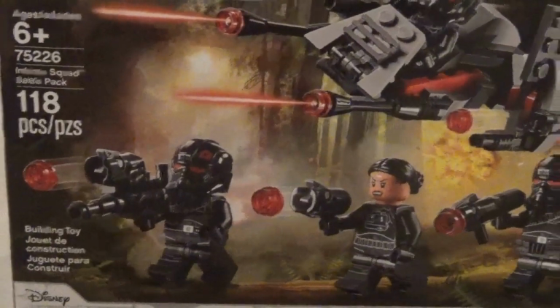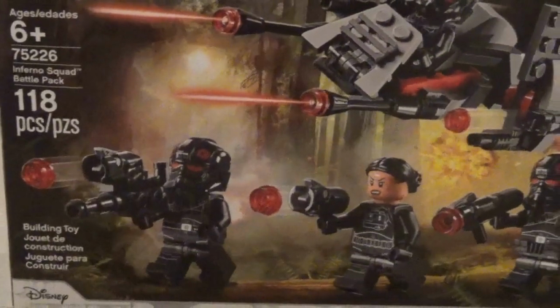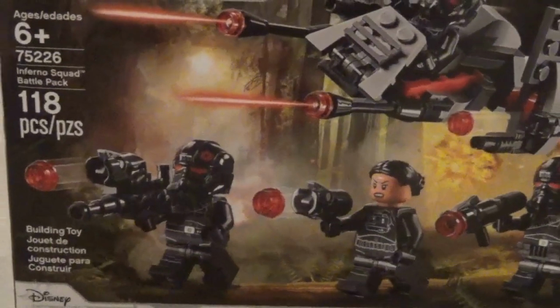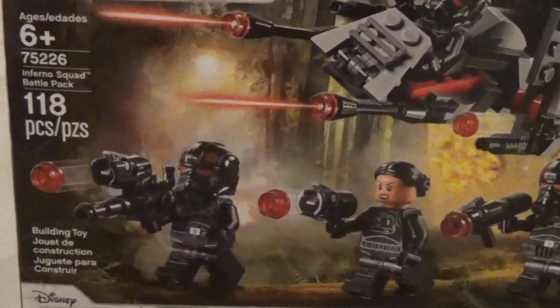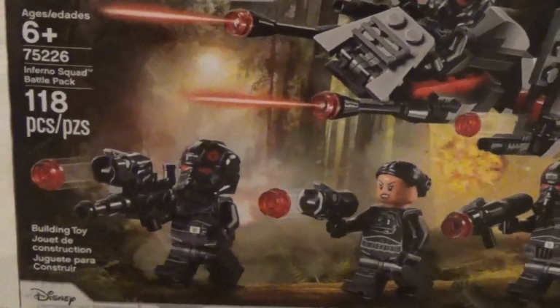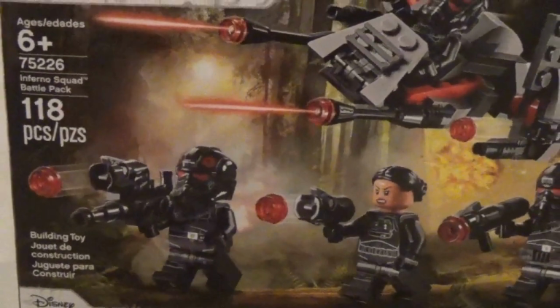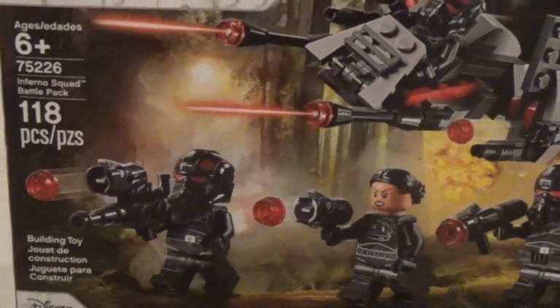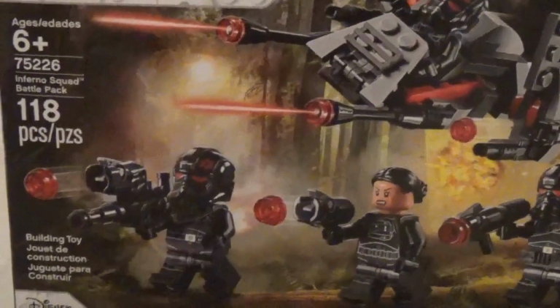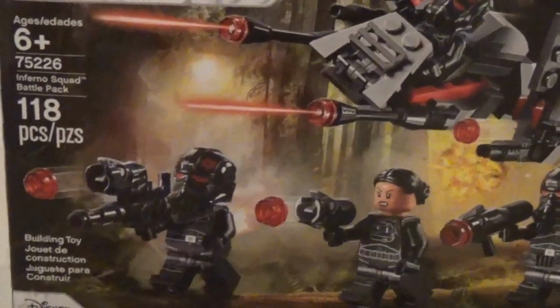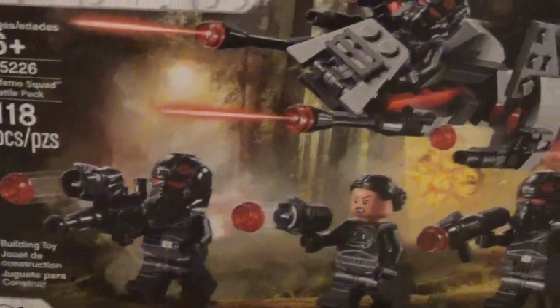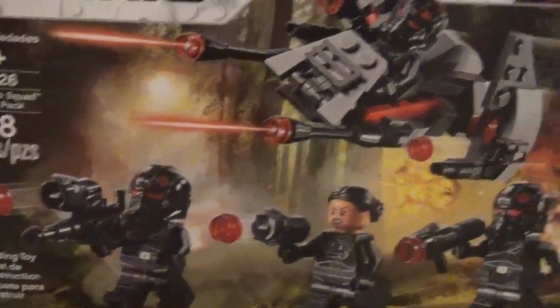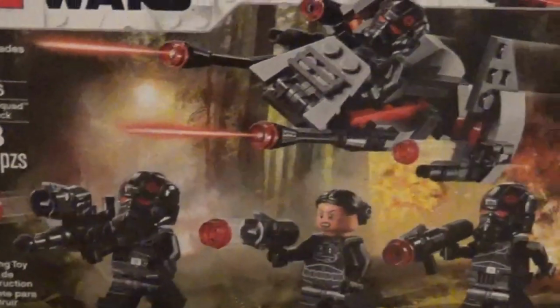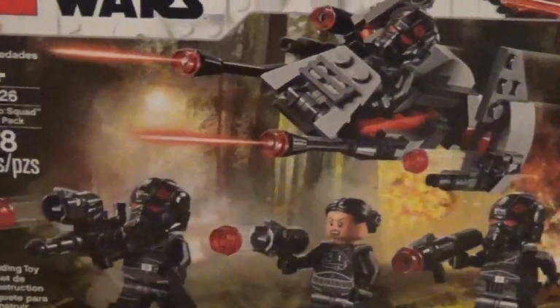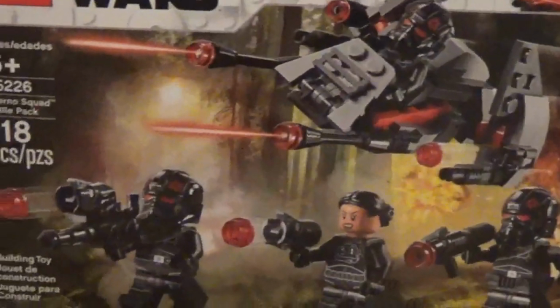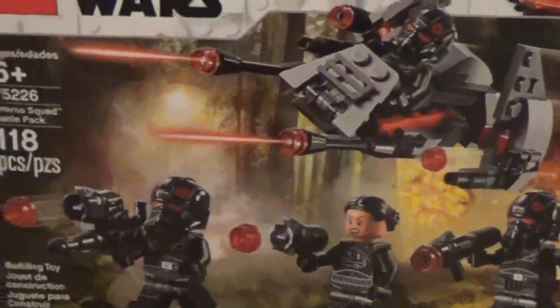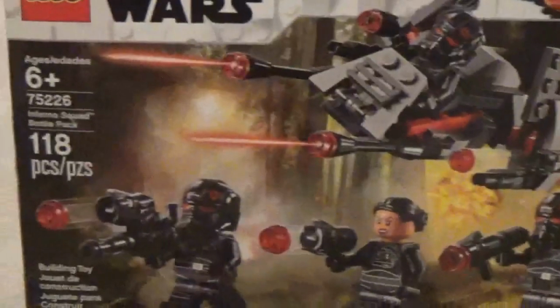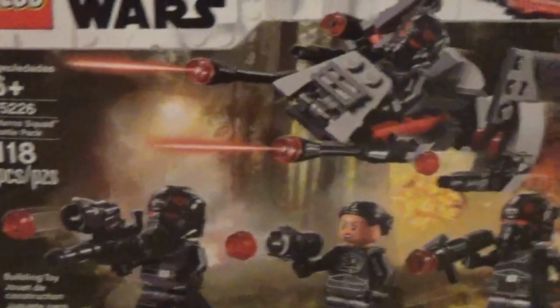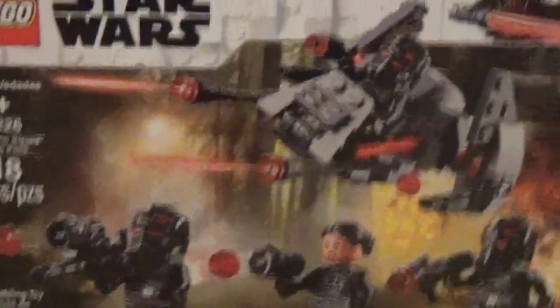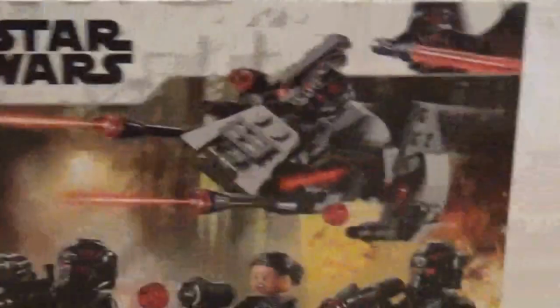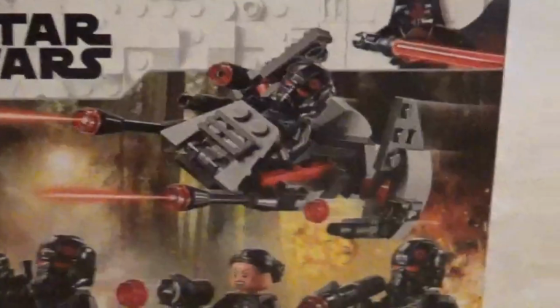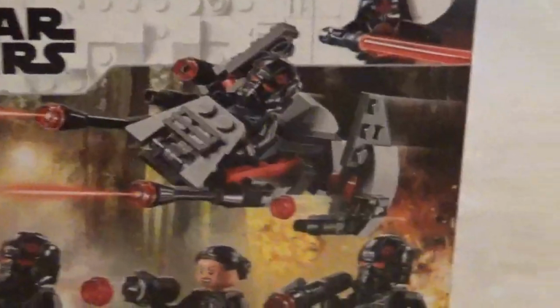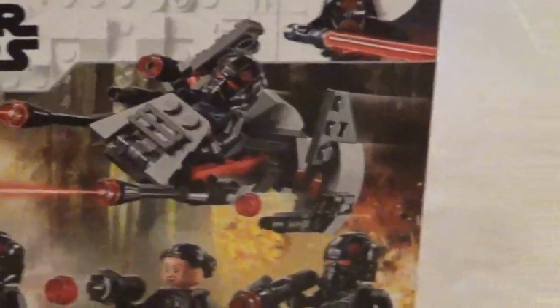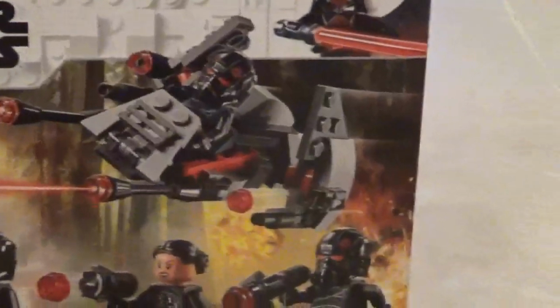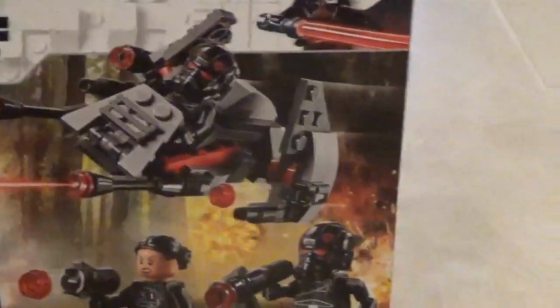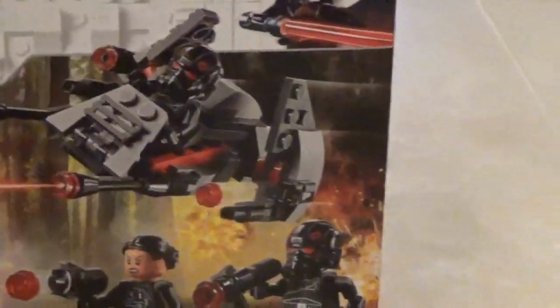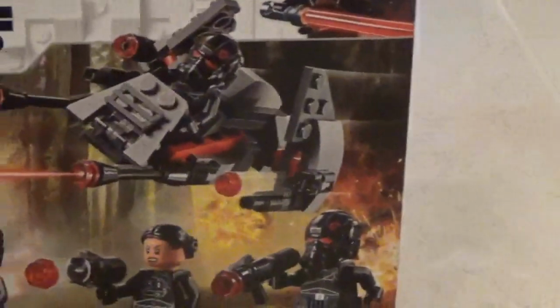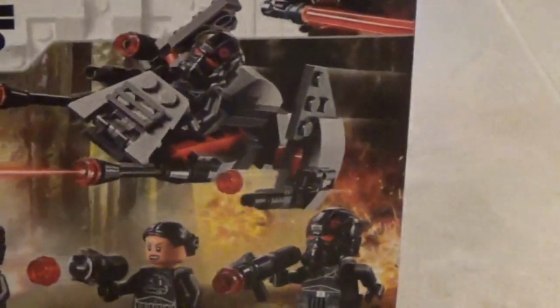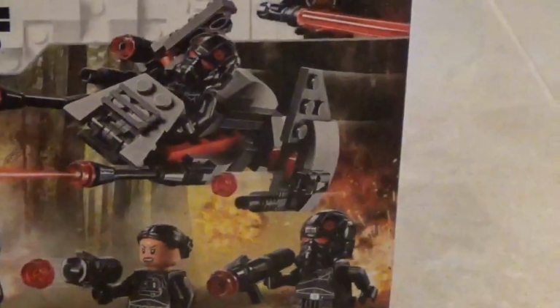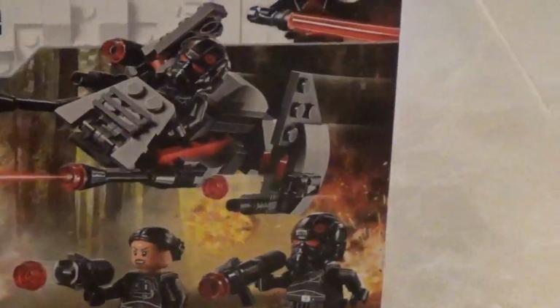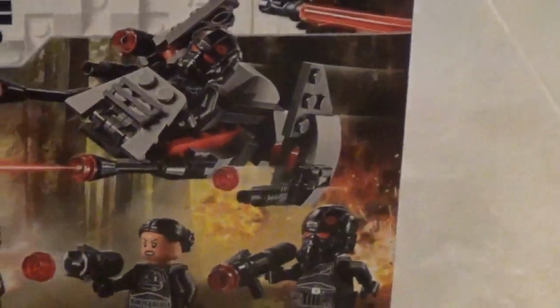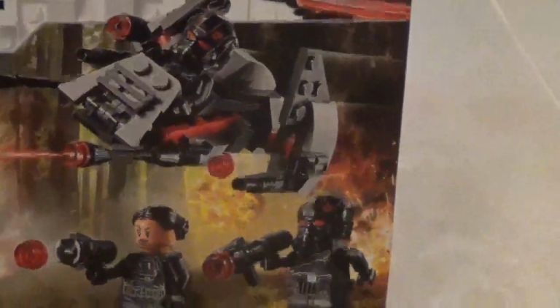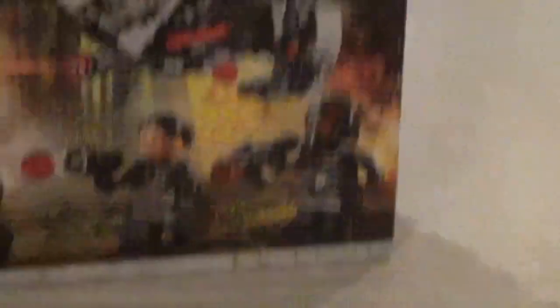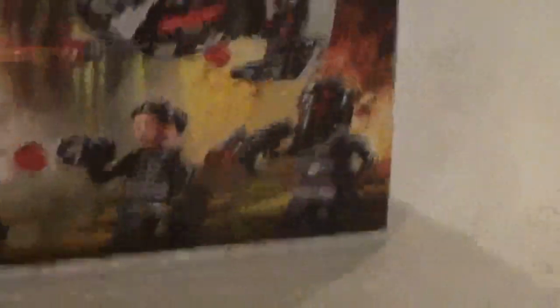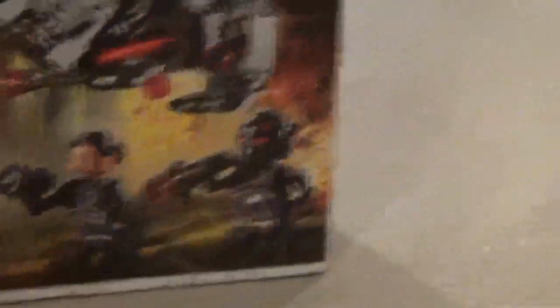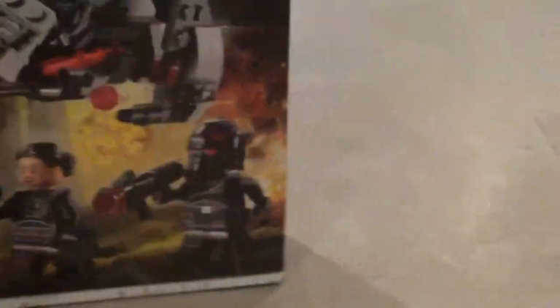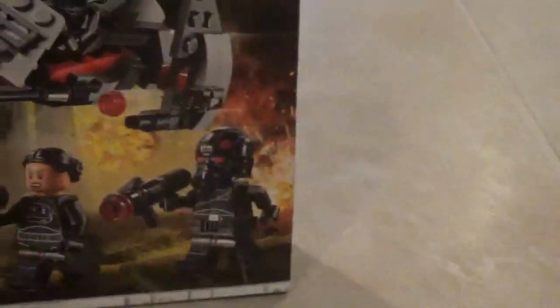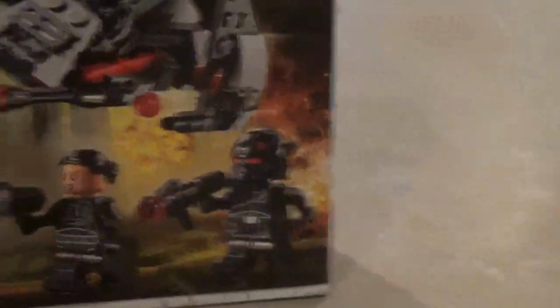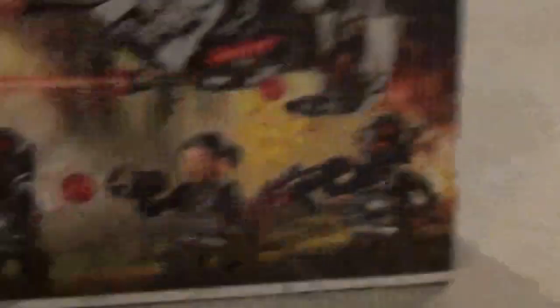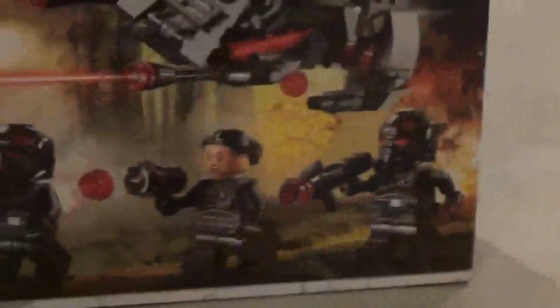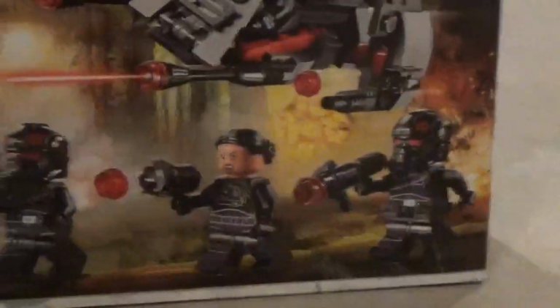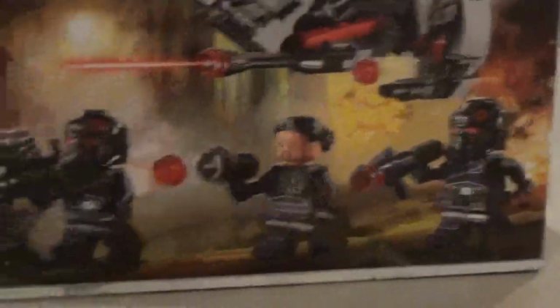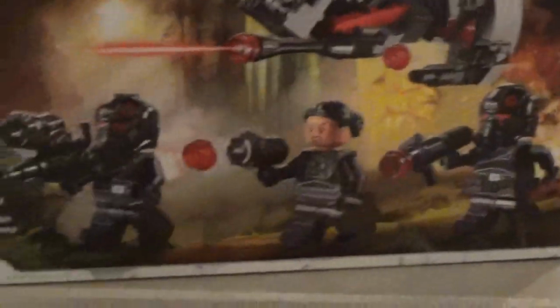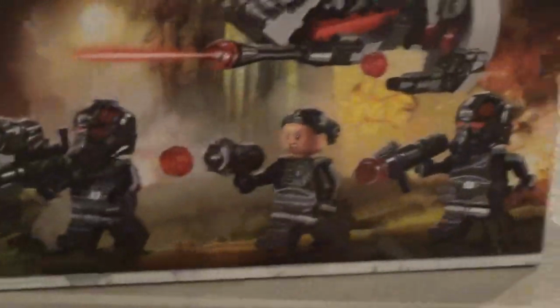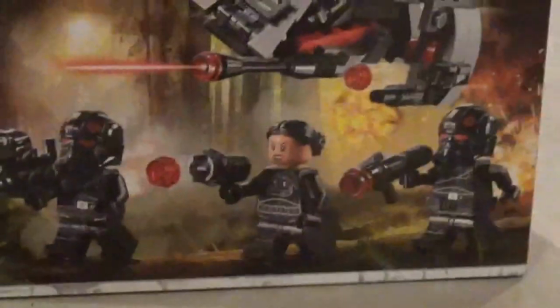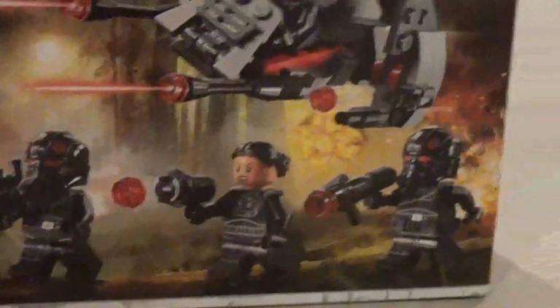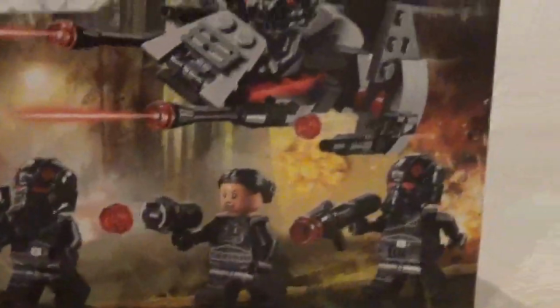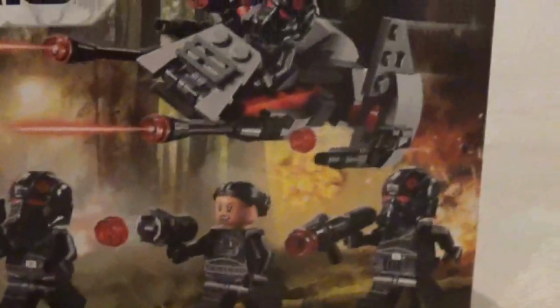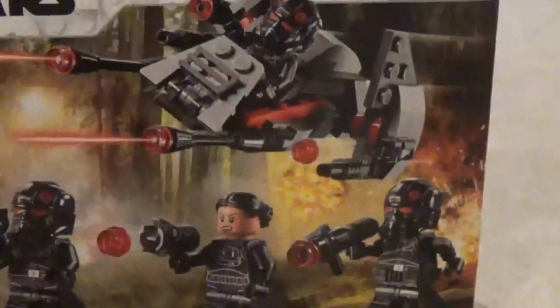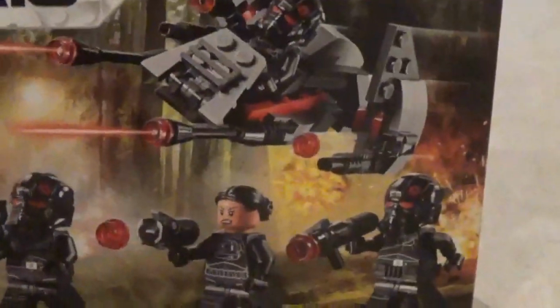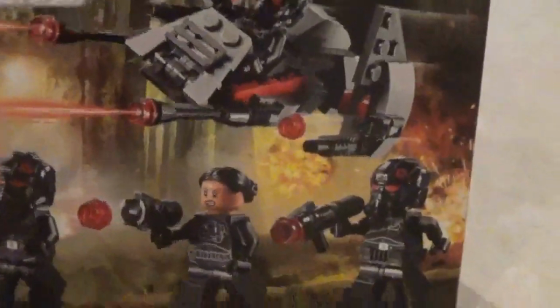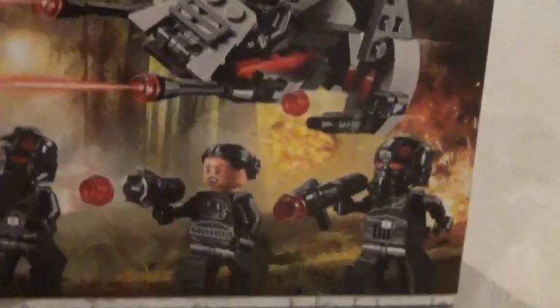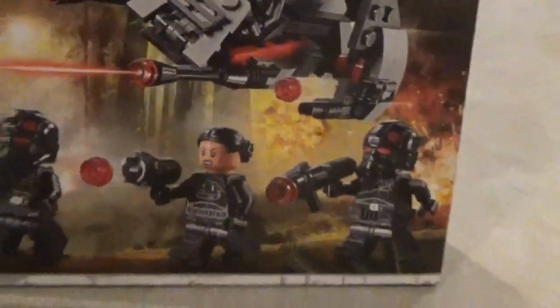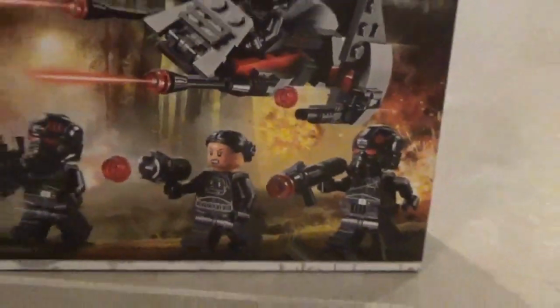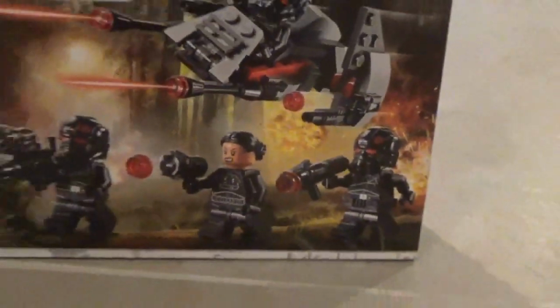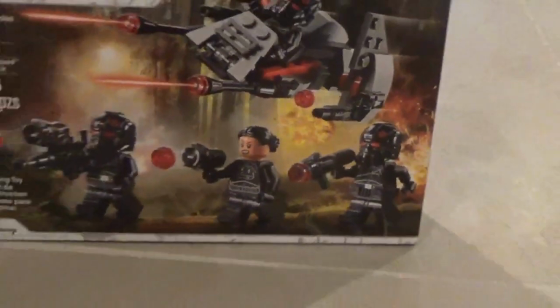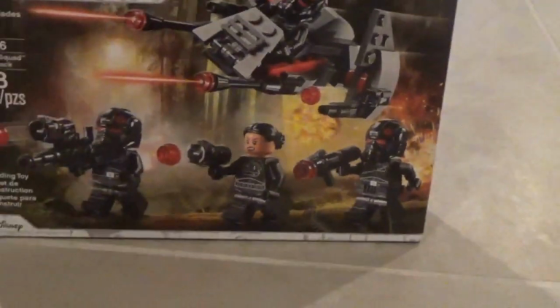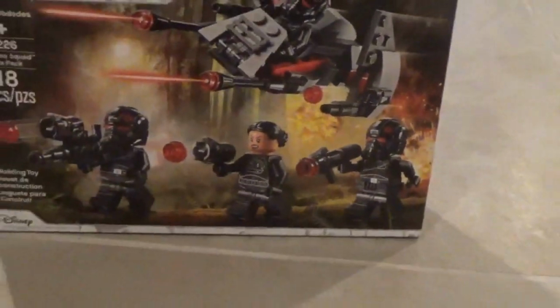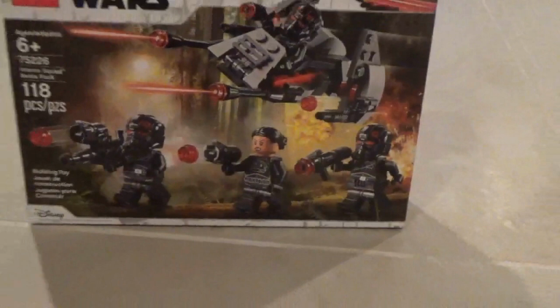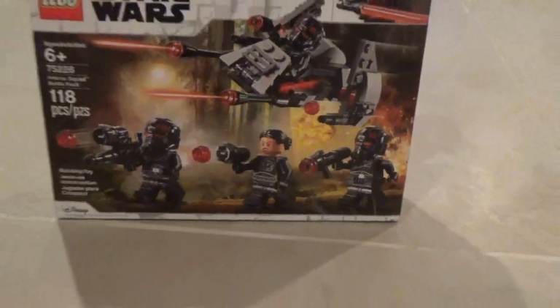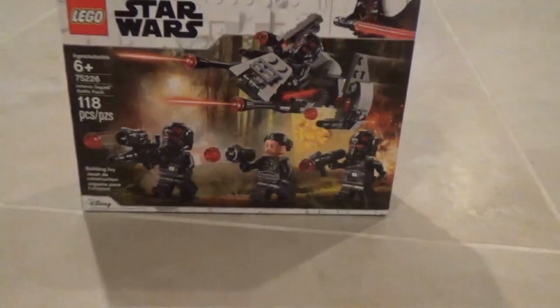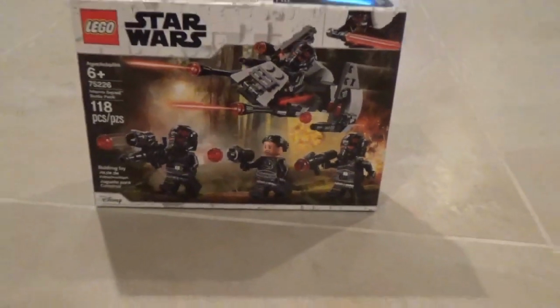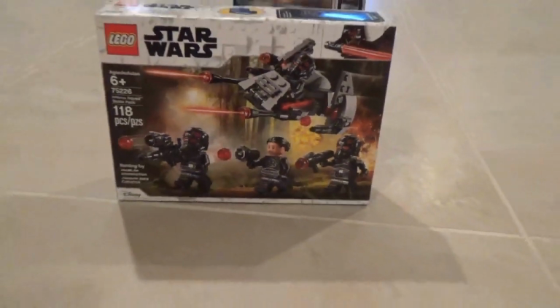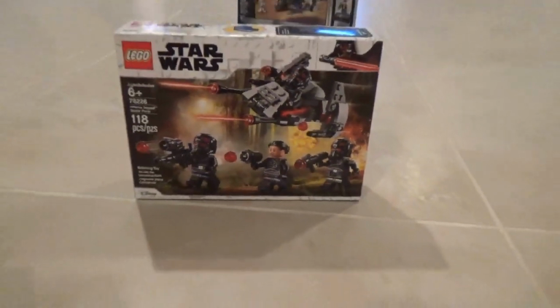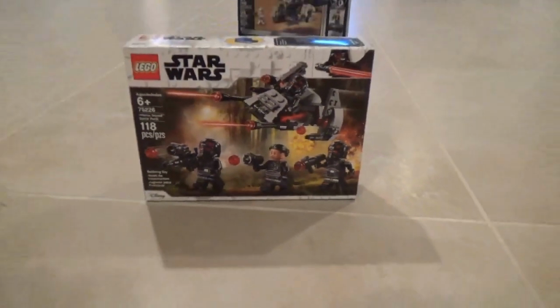Hello, everybody. Welcome to the second review of today. Hopefully they go up the same day. This is the Inferno Squad Battle Pack.